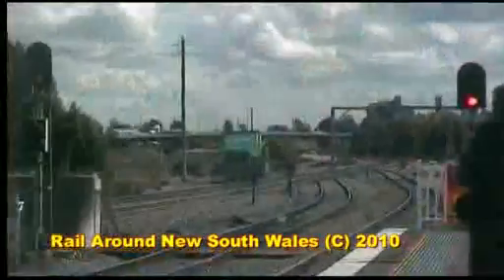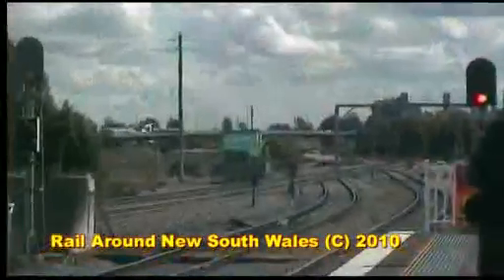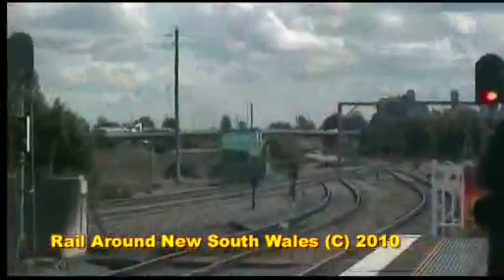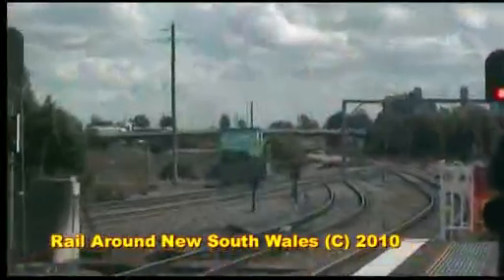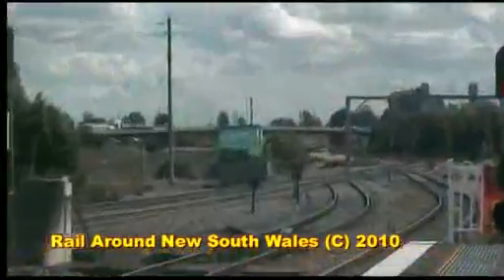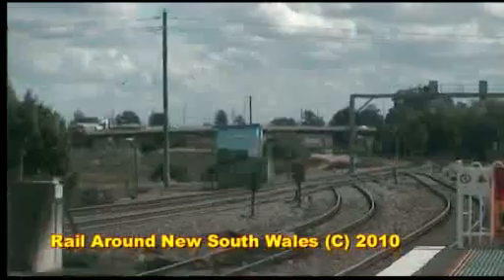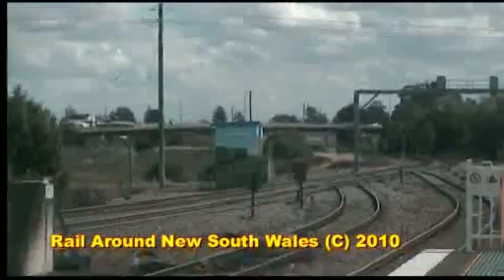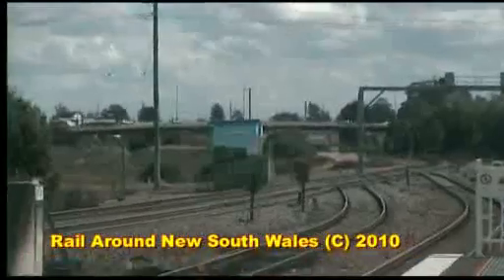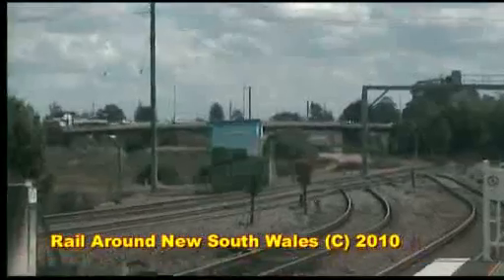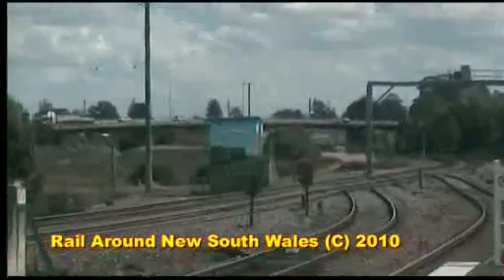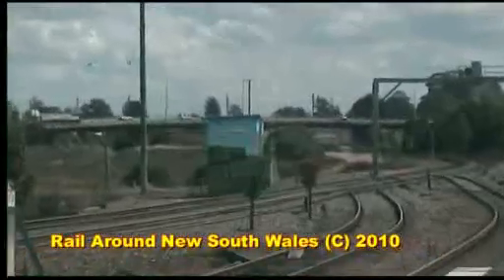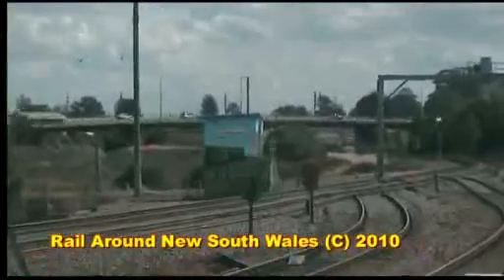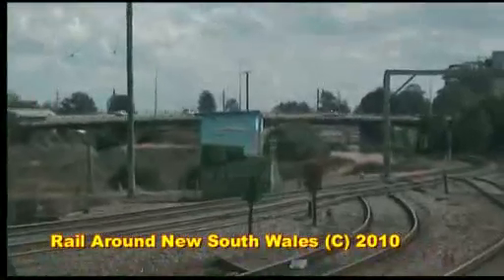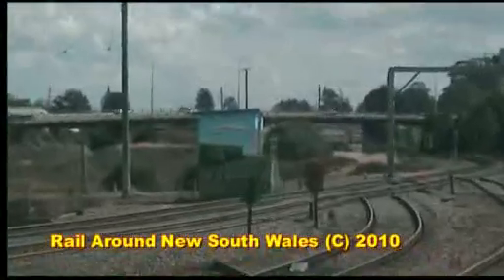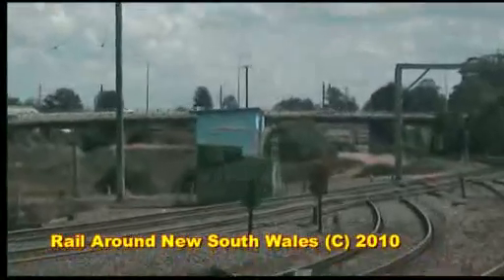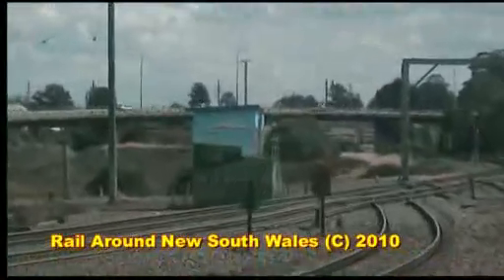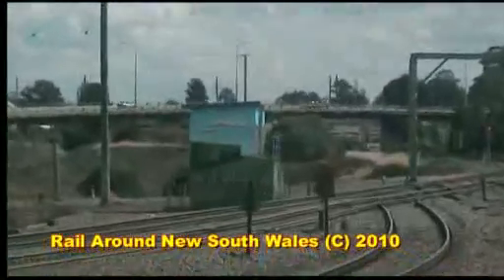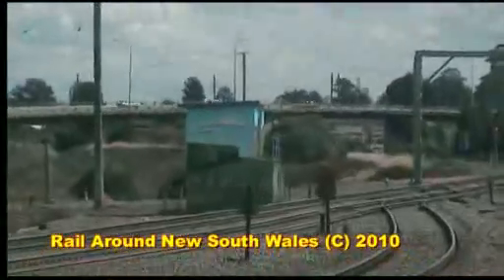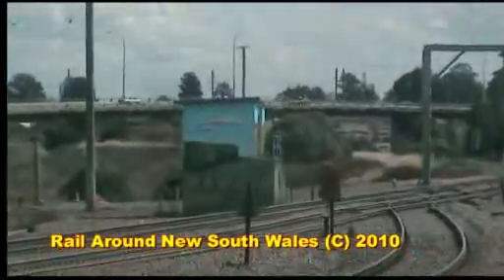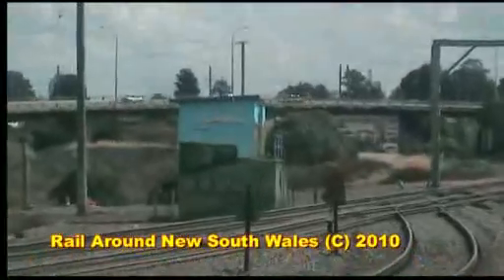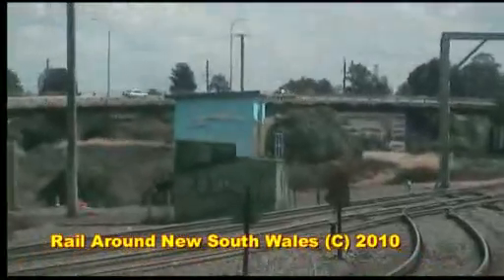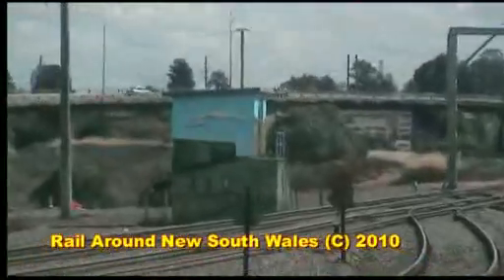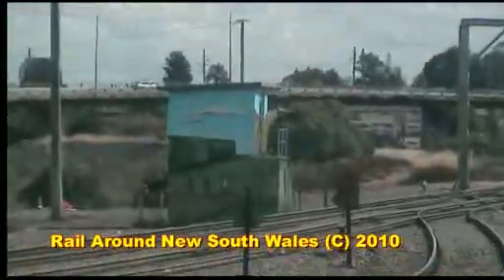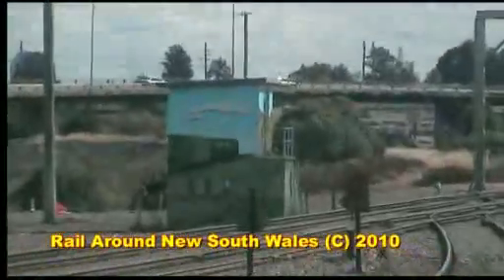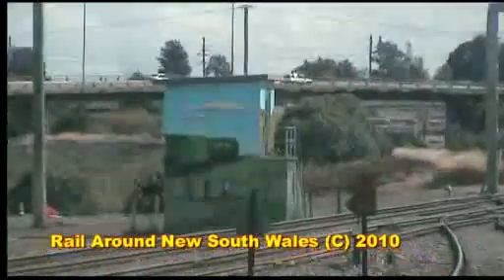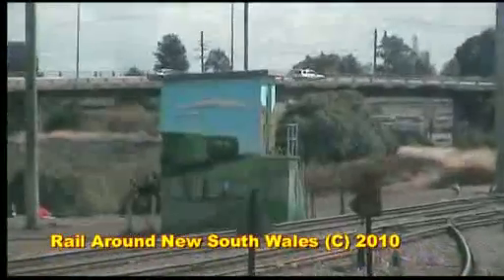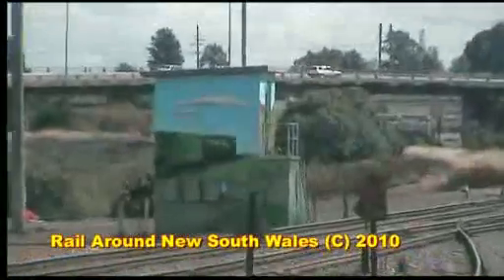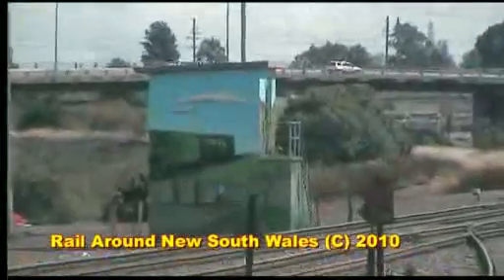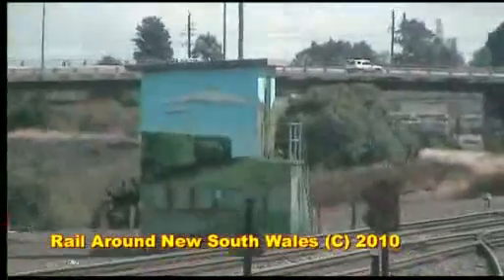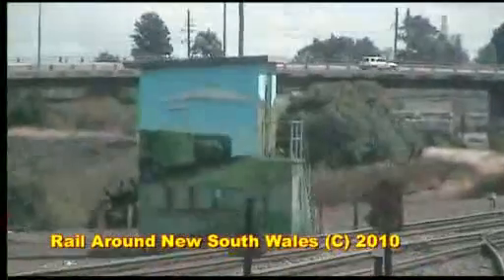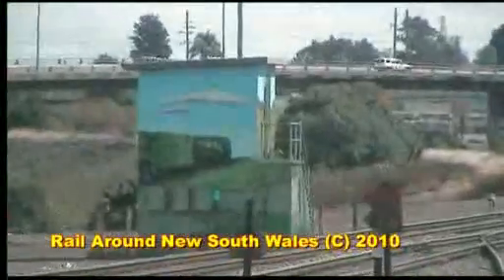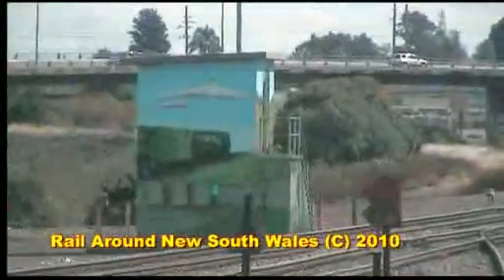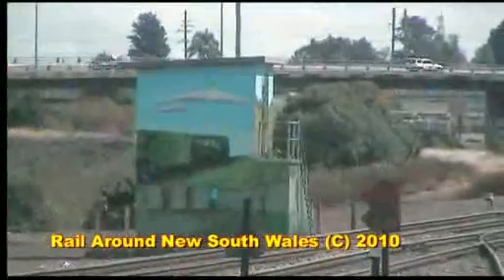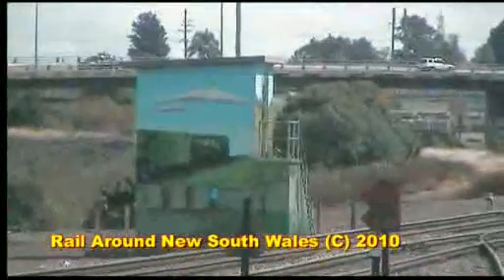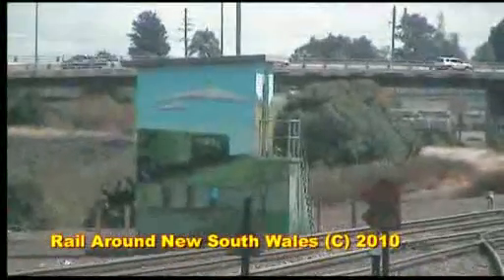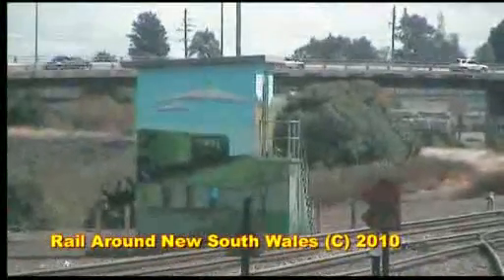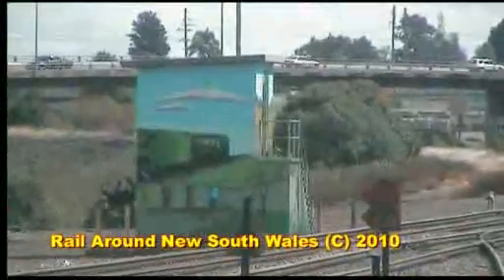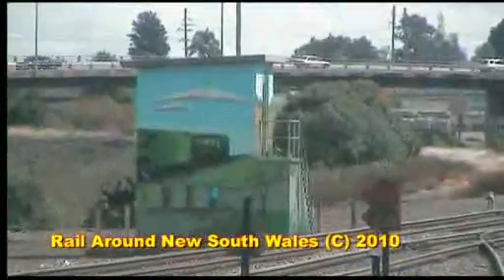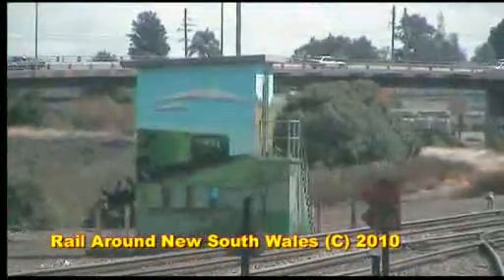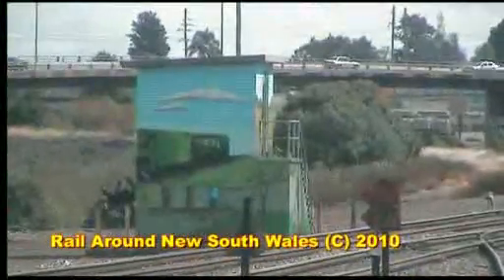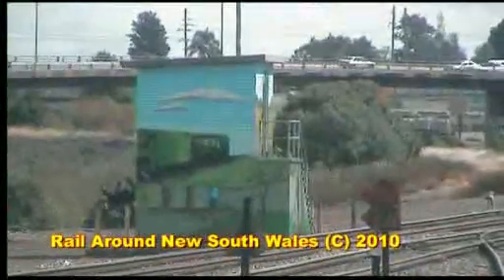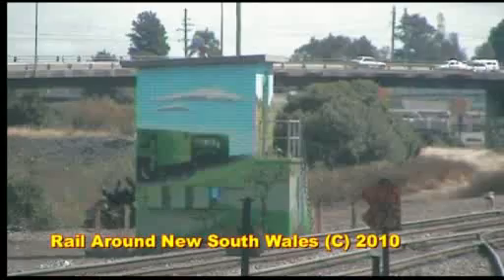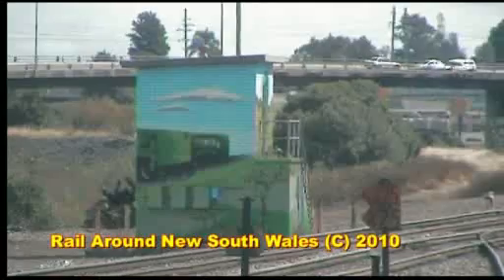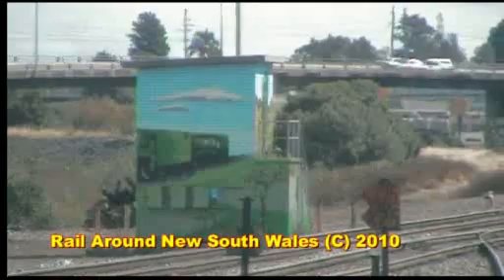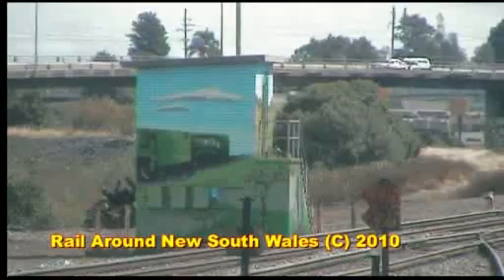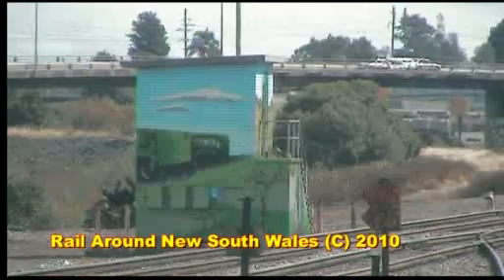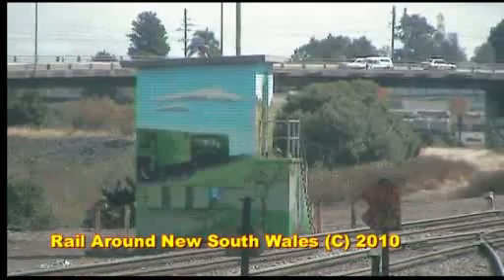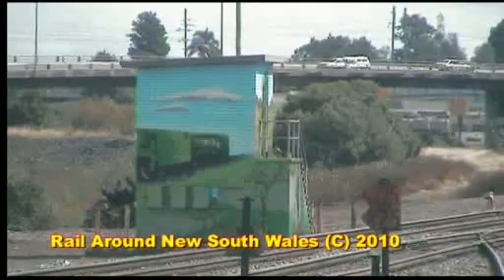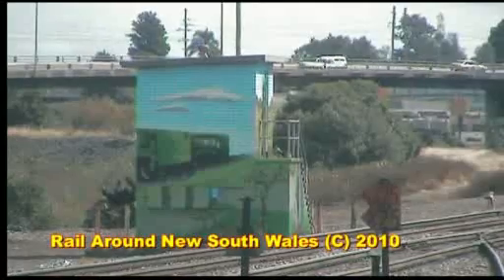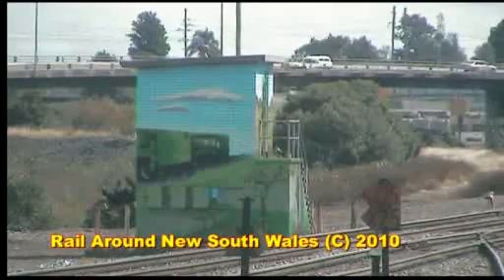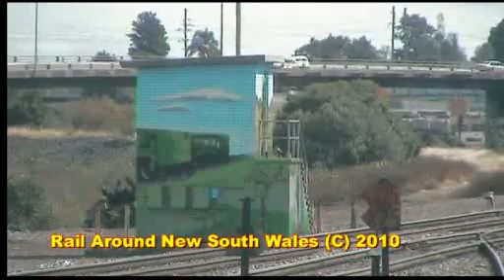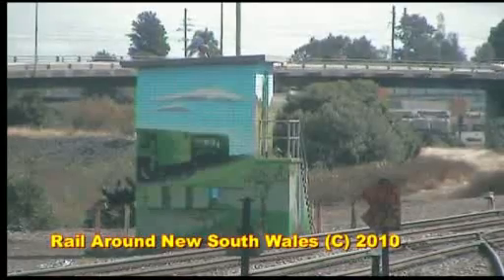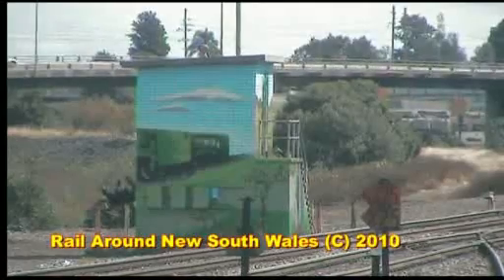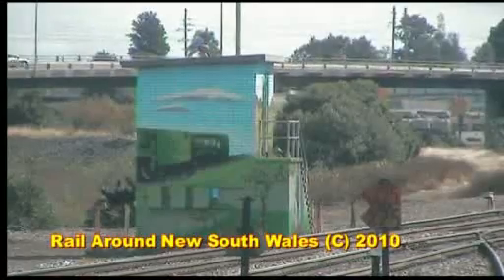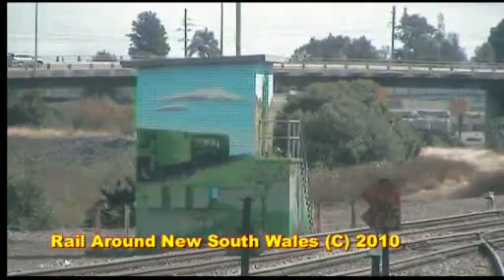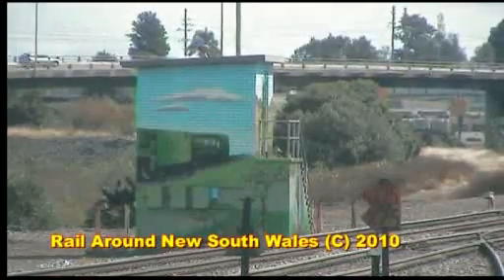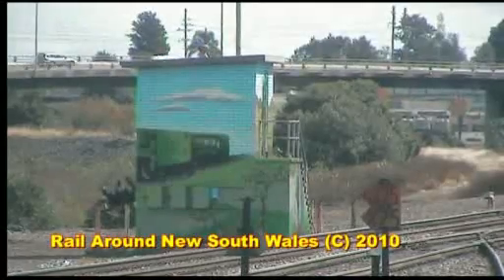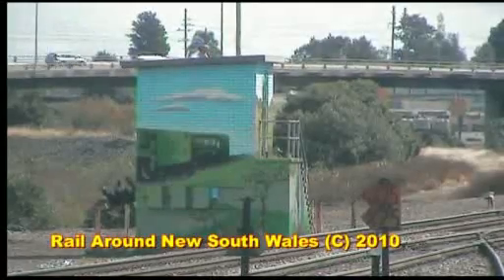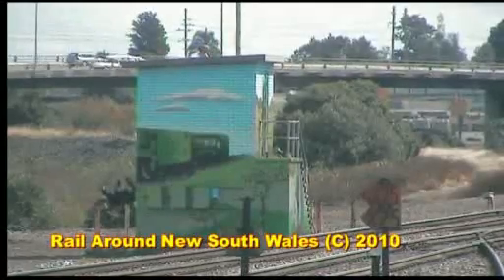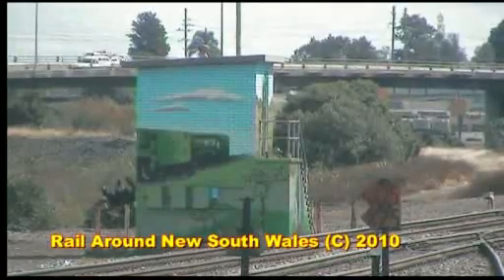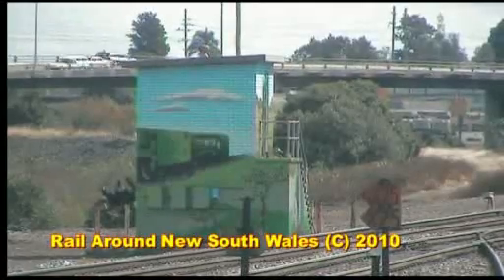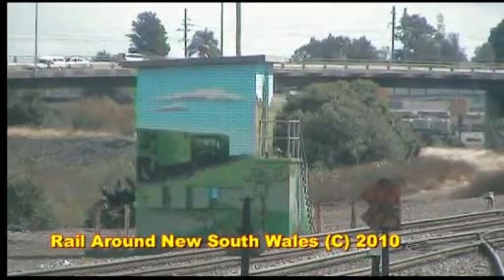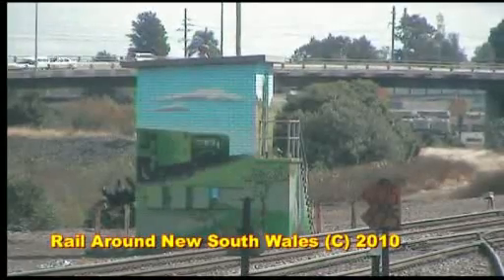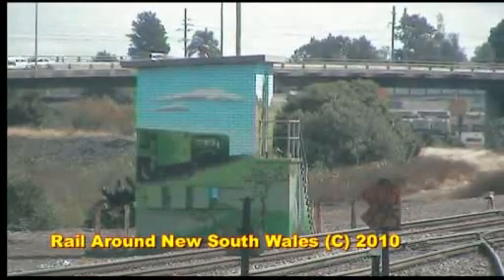Many railway buildings were specially painted. Here we see one at Maitland with a side view of 3801.